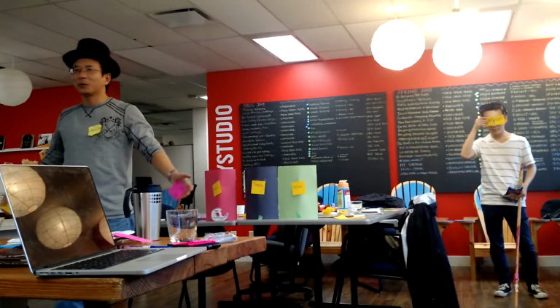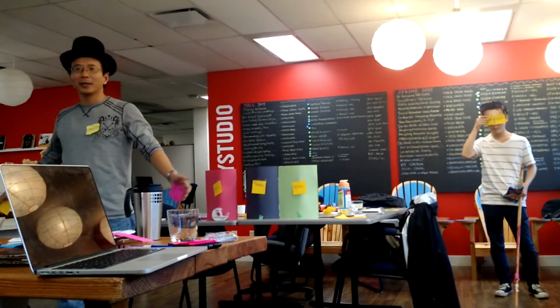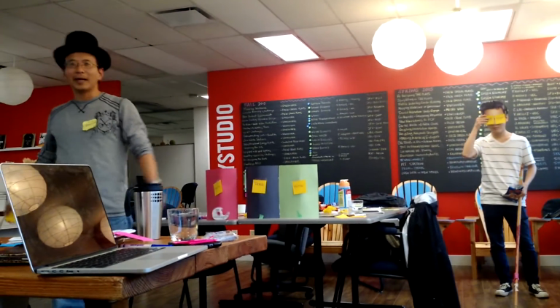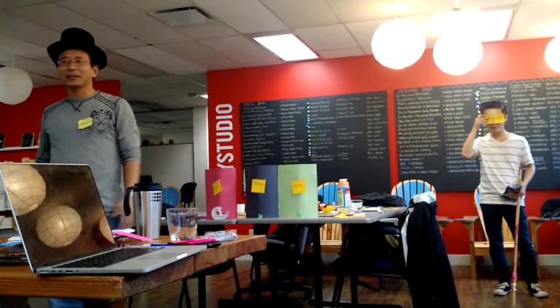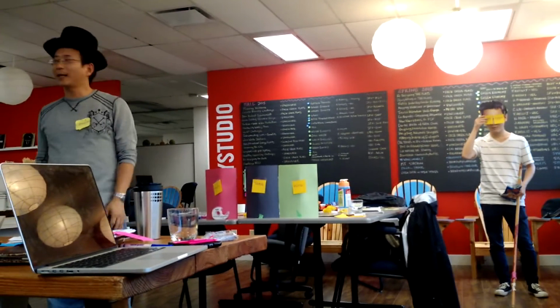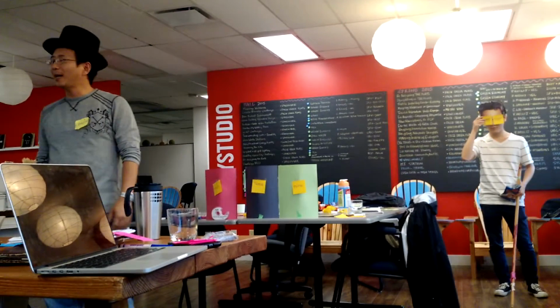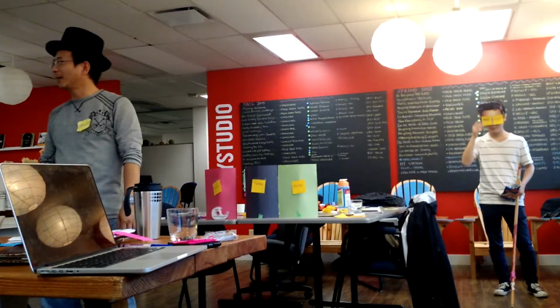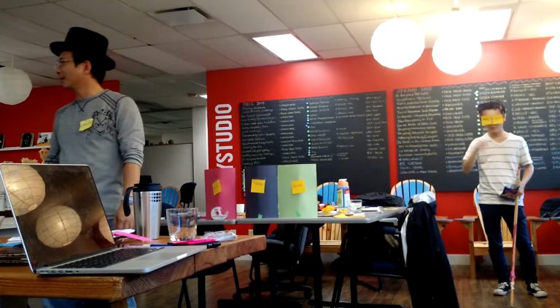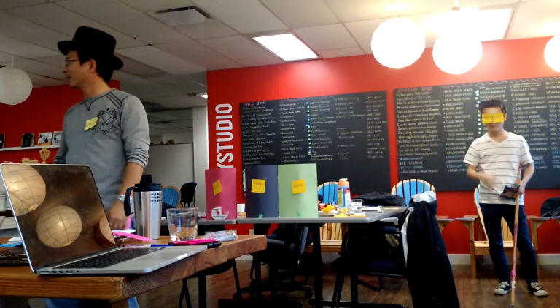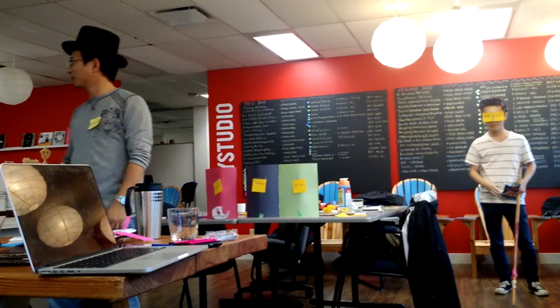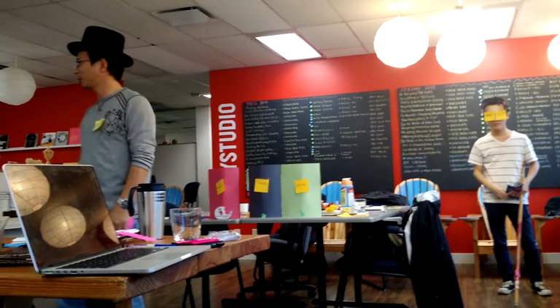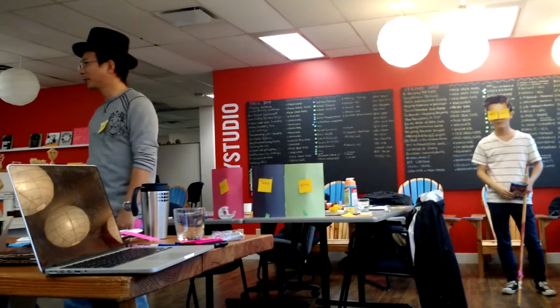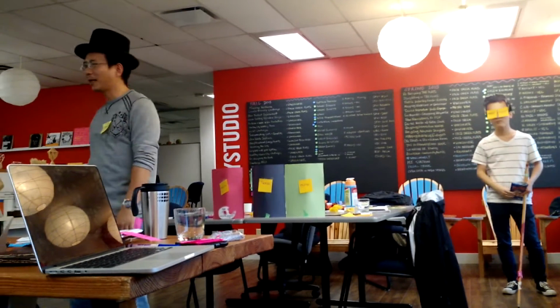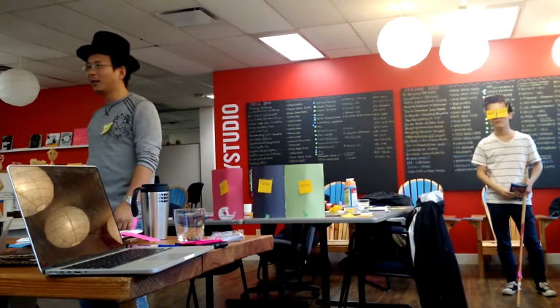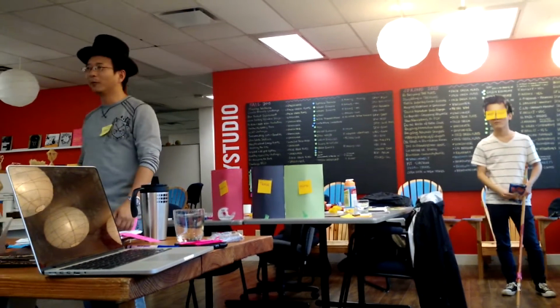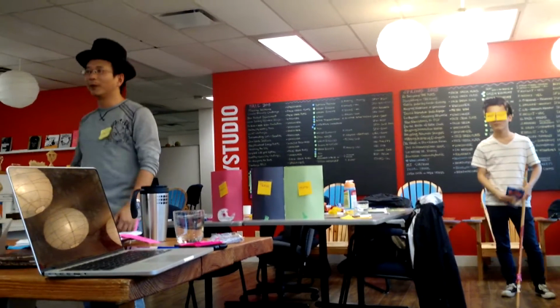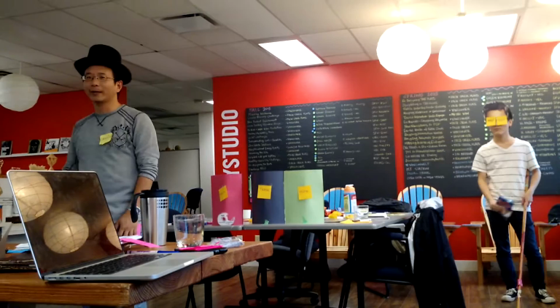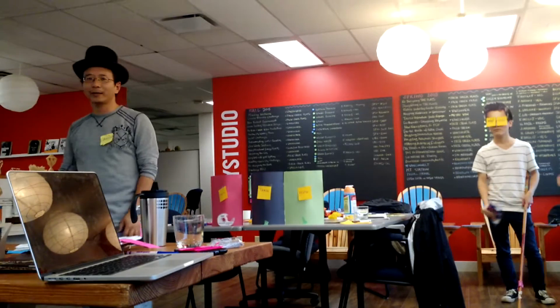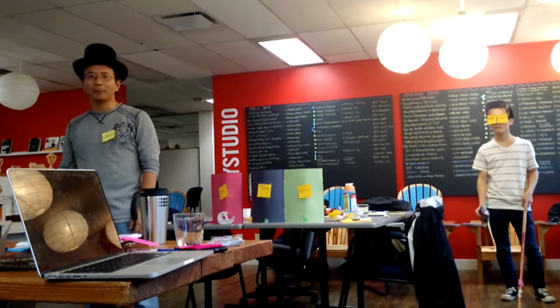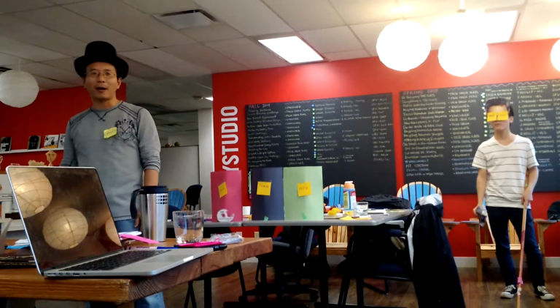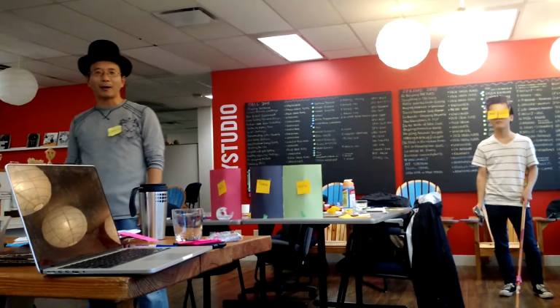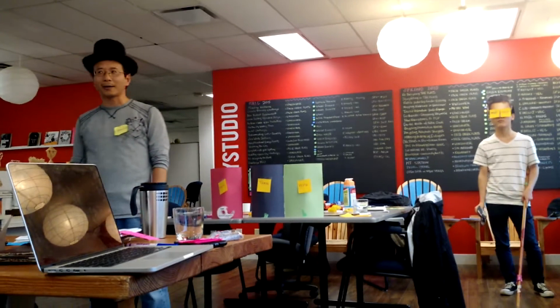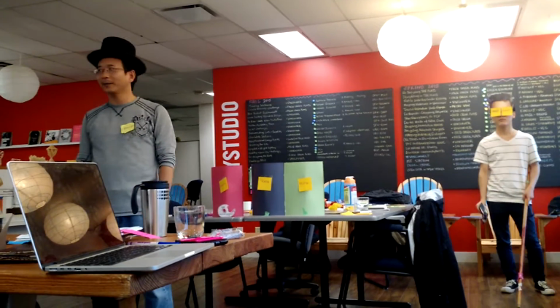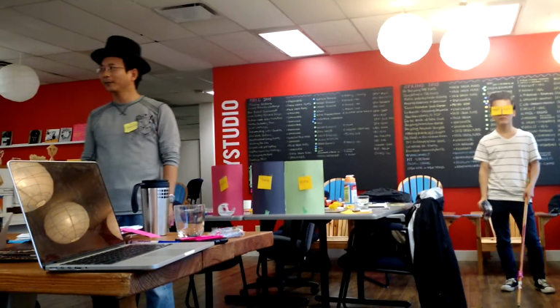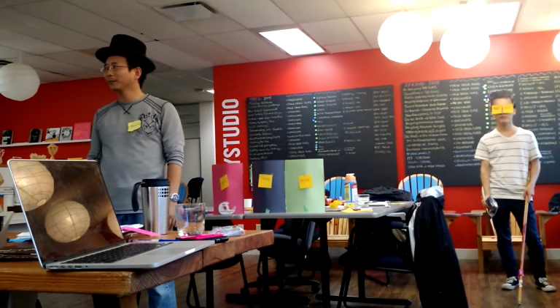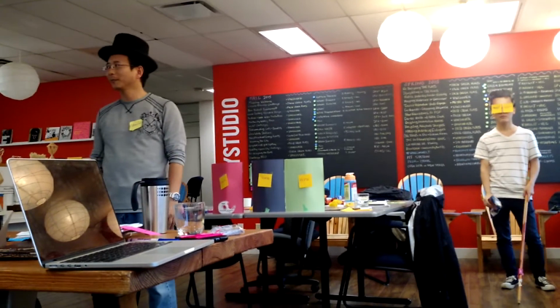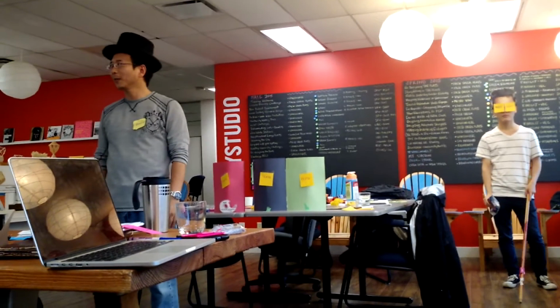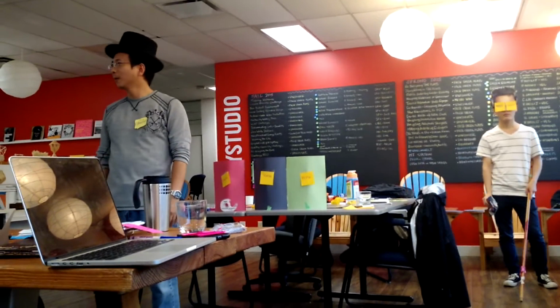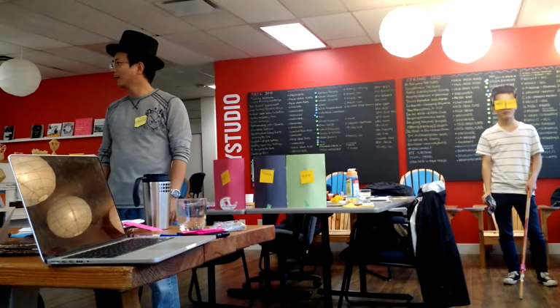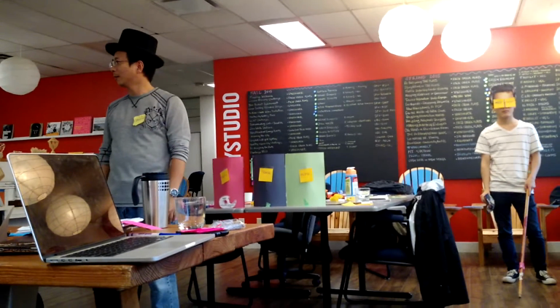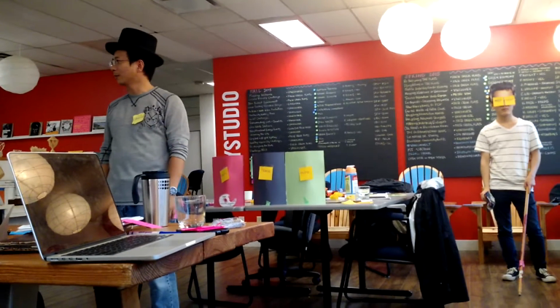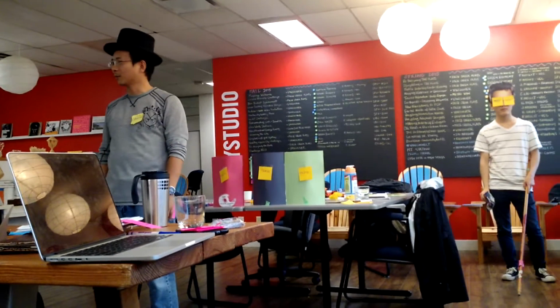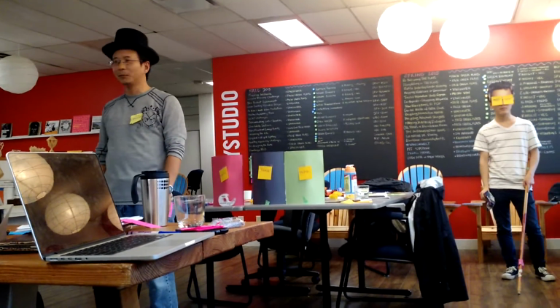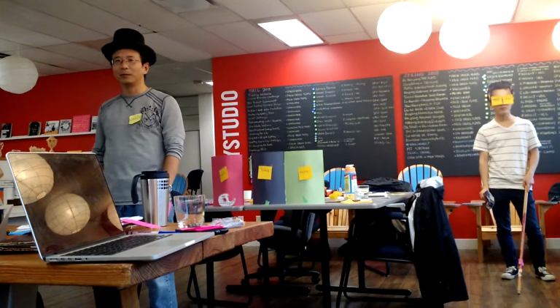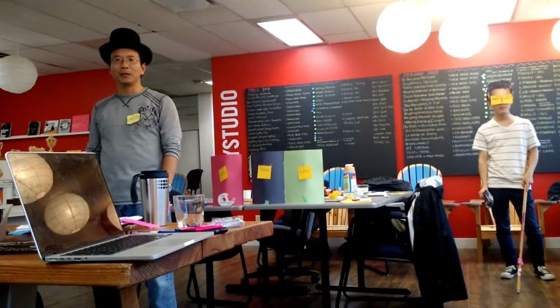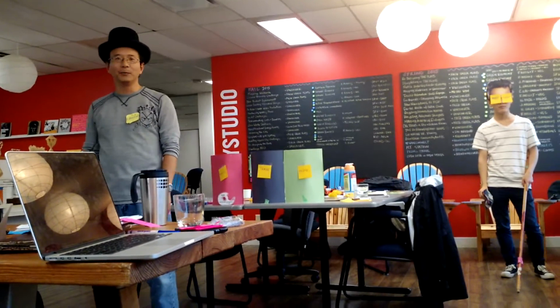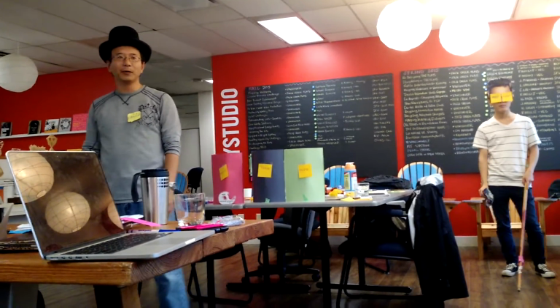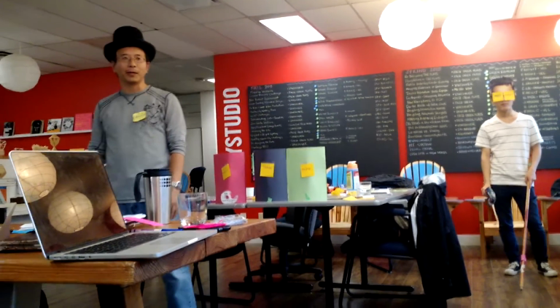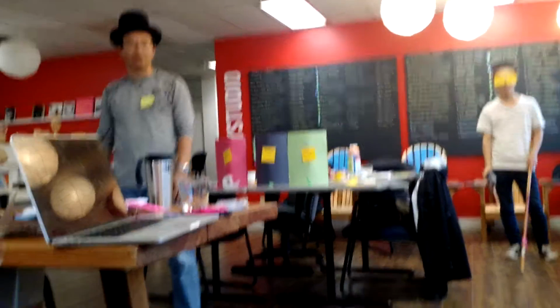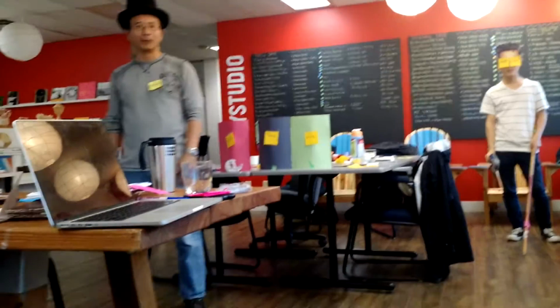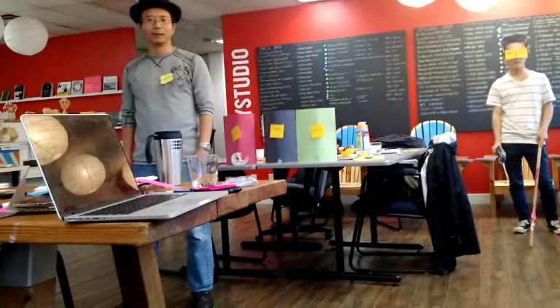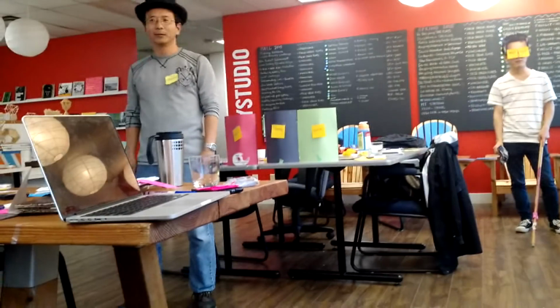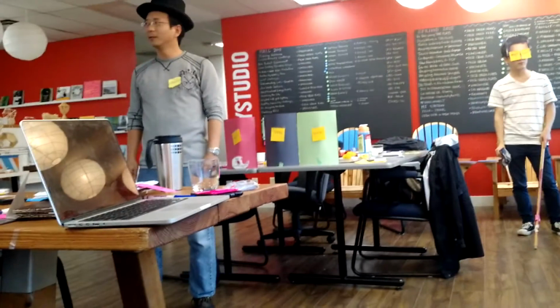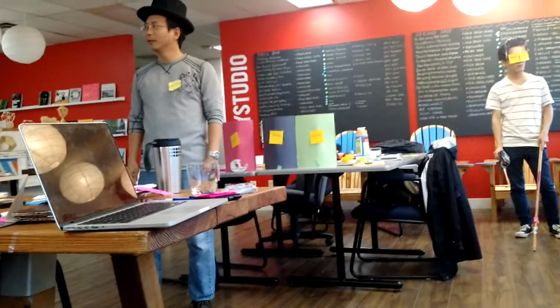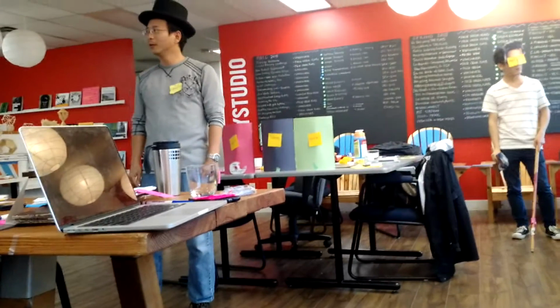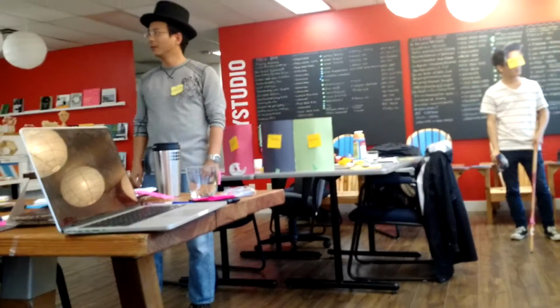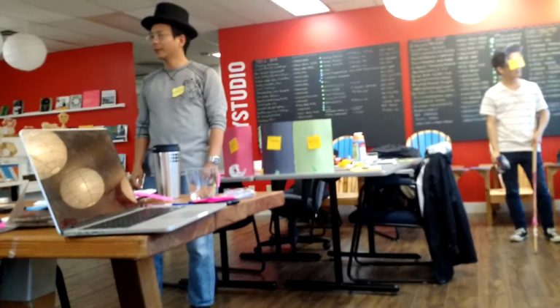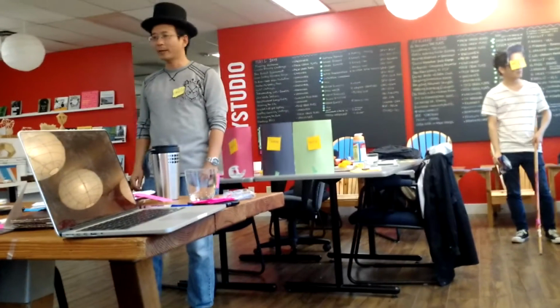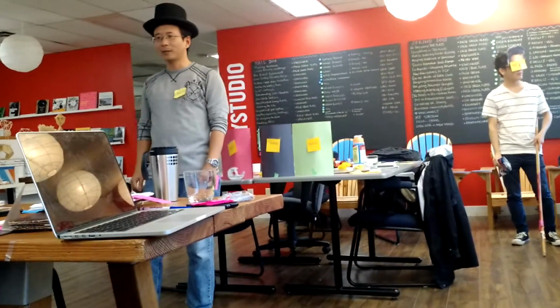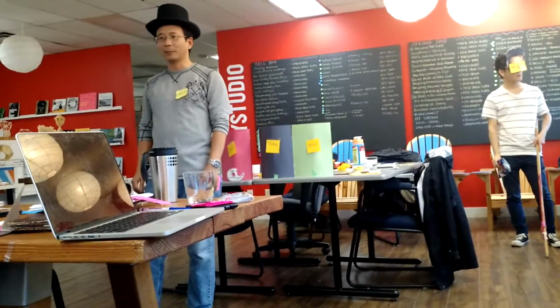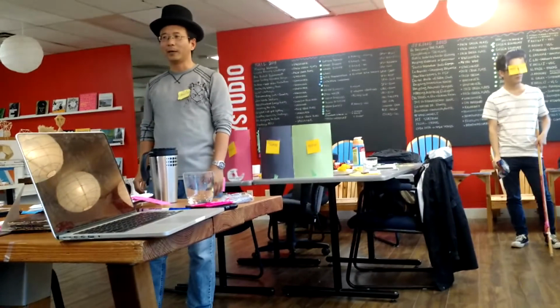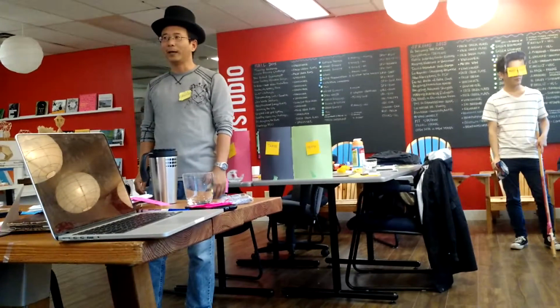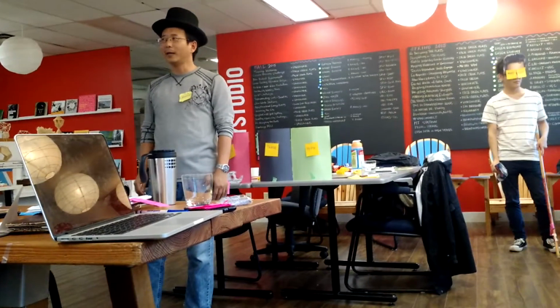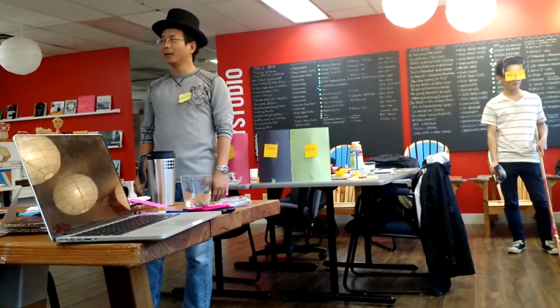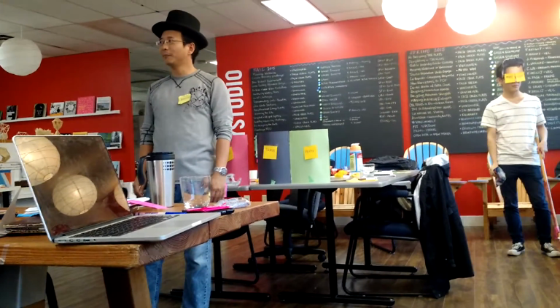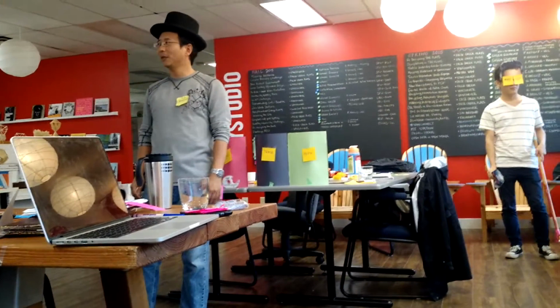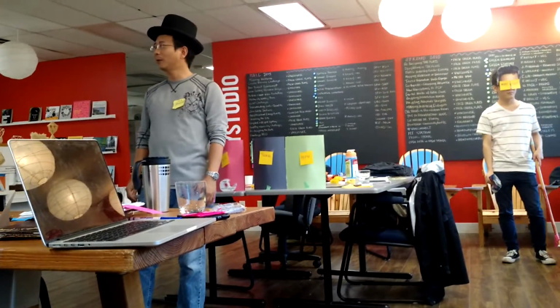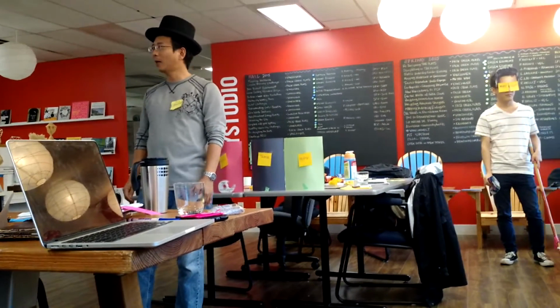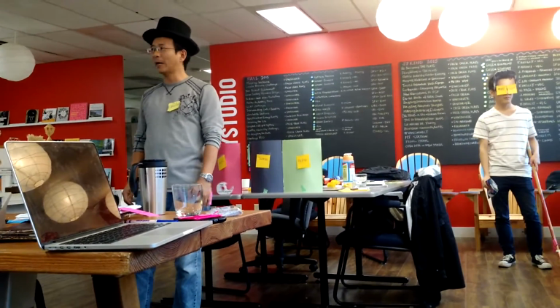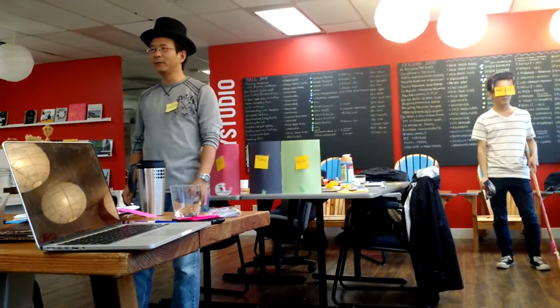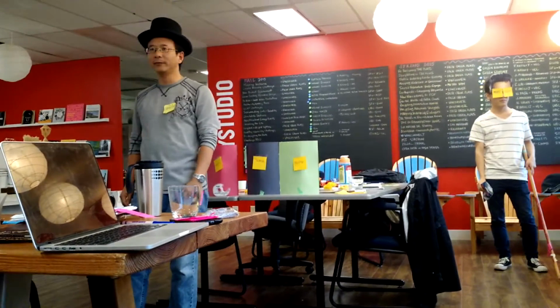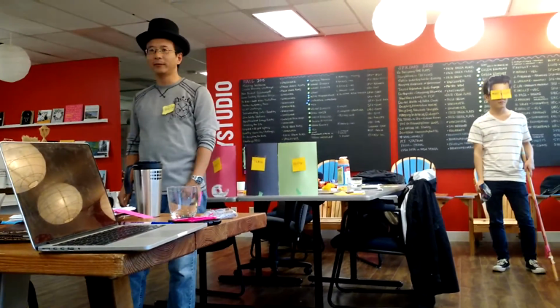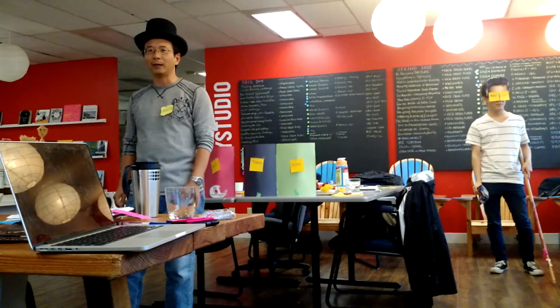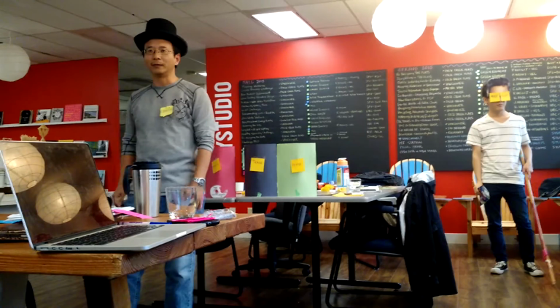What a nice day. It's good to take a walk in the park. Oh, so many people here. Kids are playing, people are having fun.